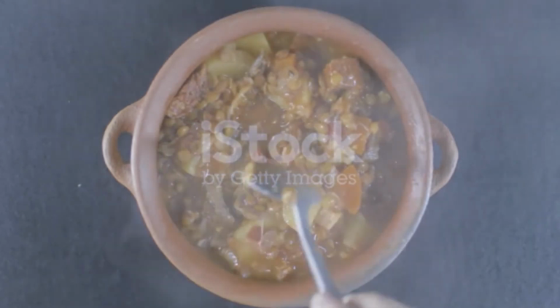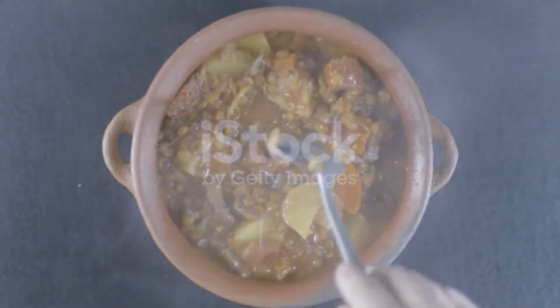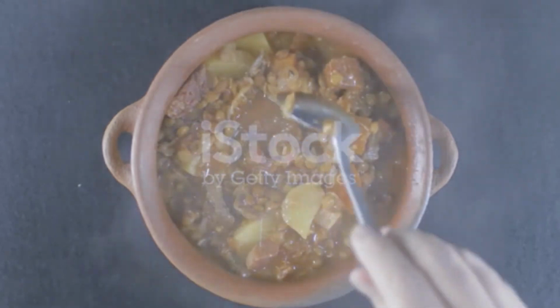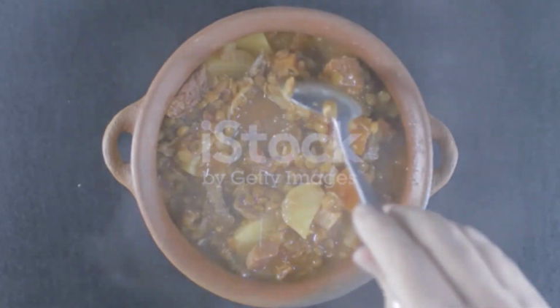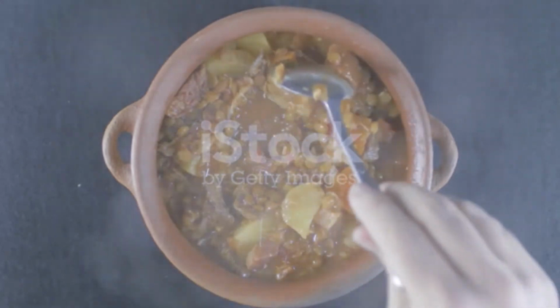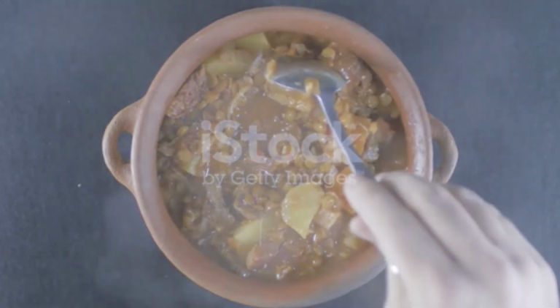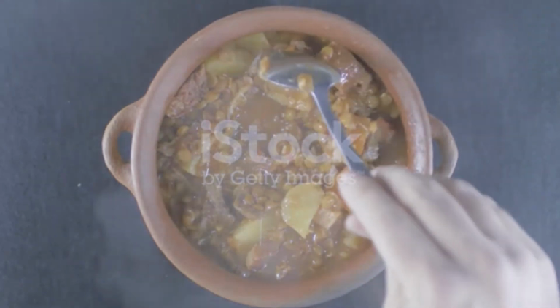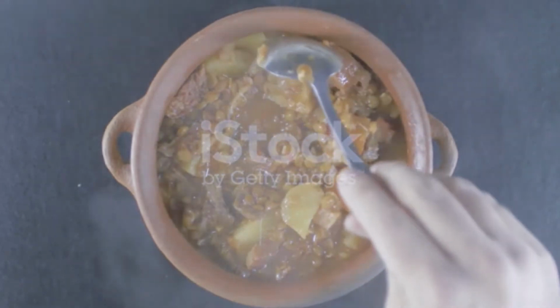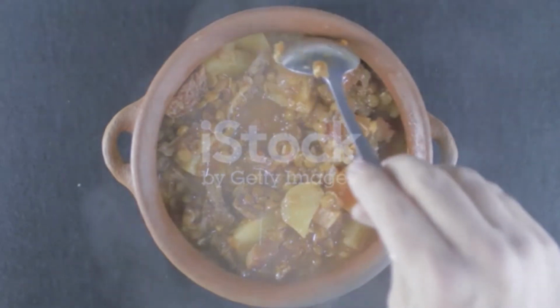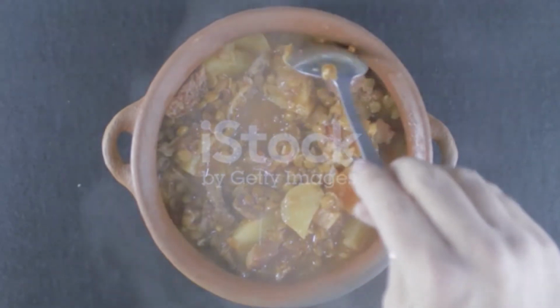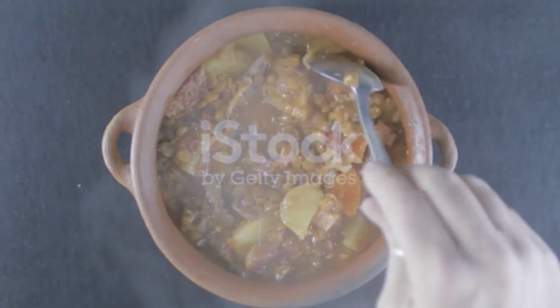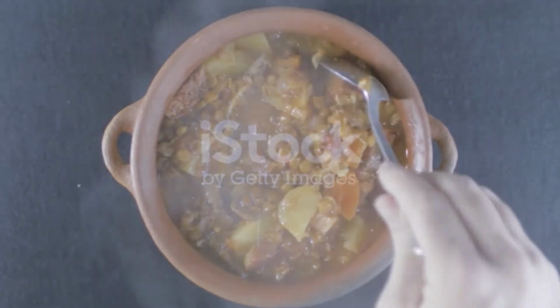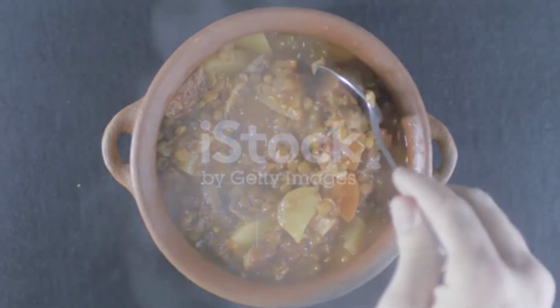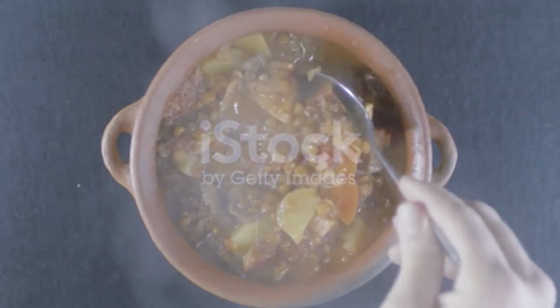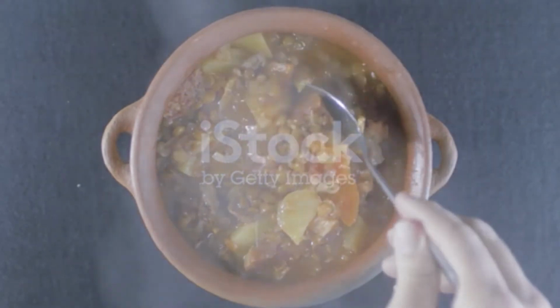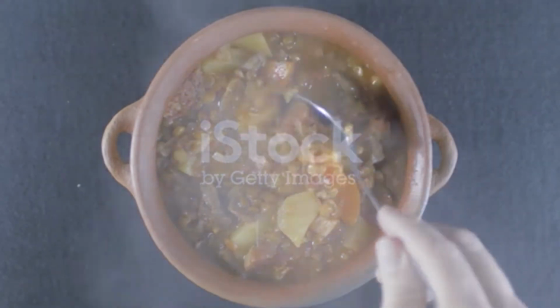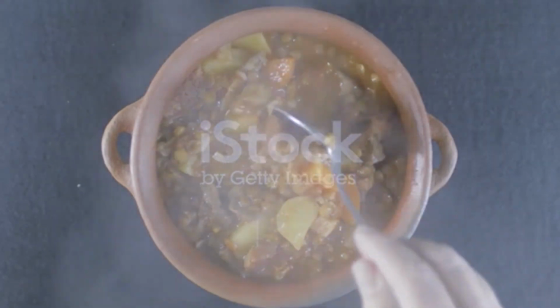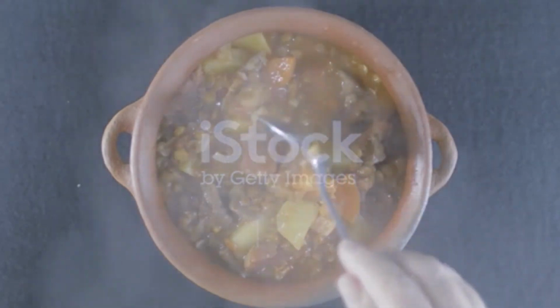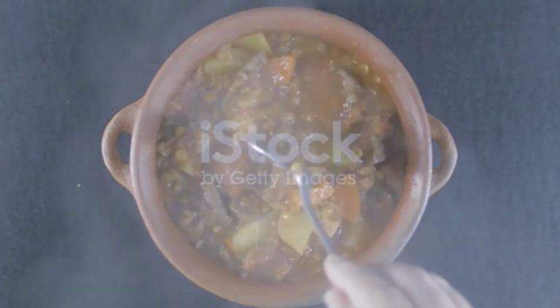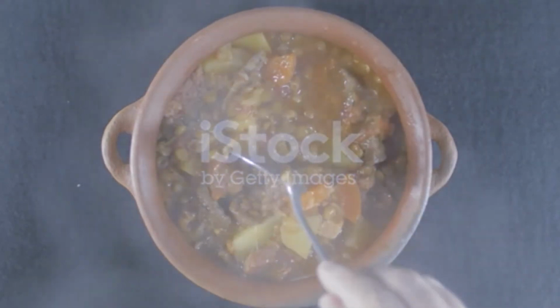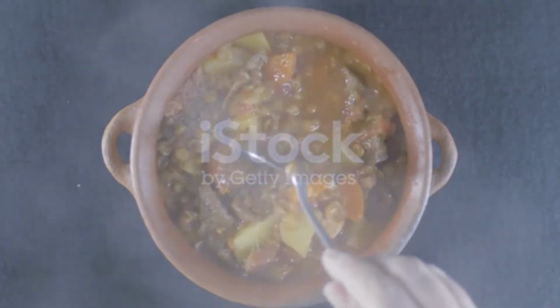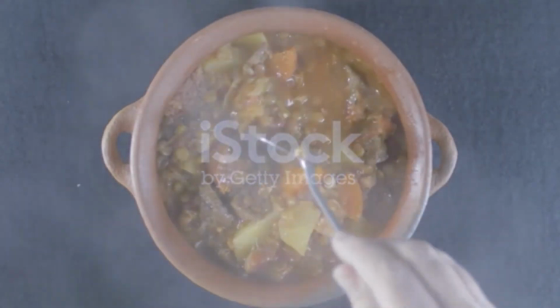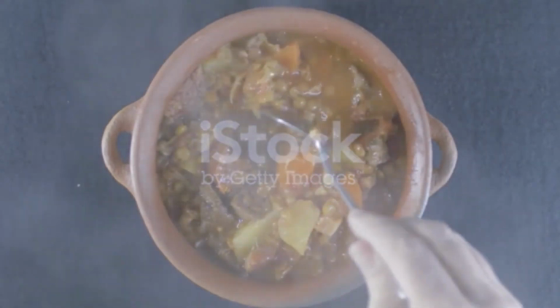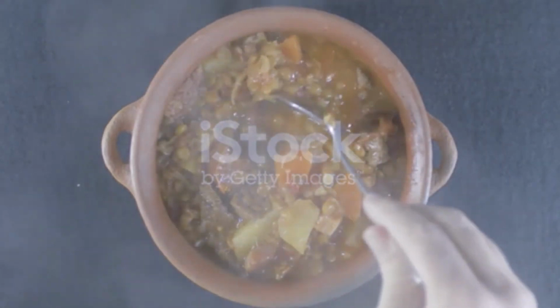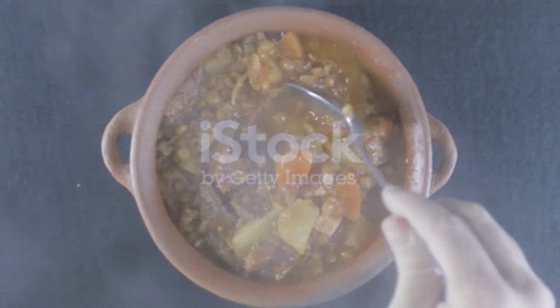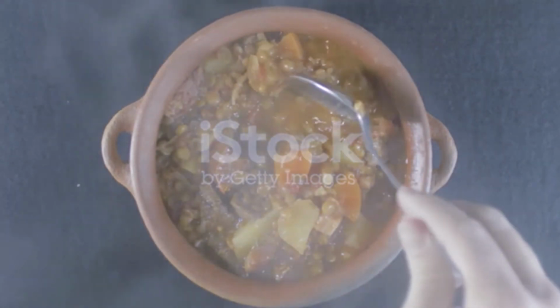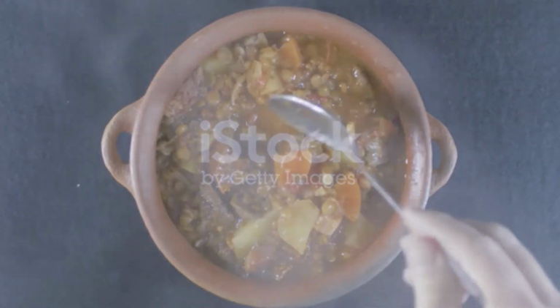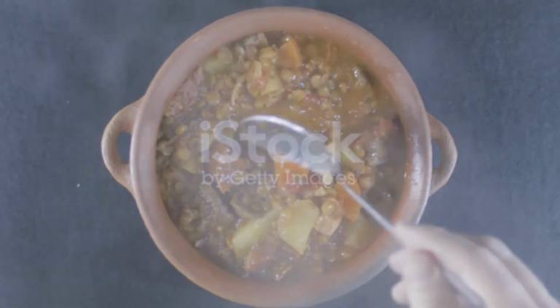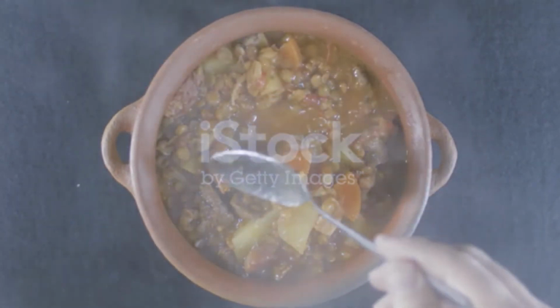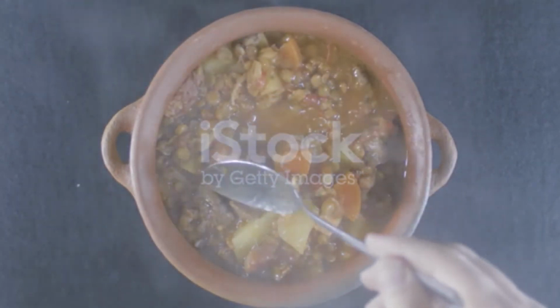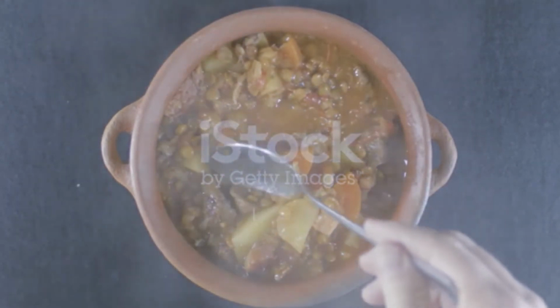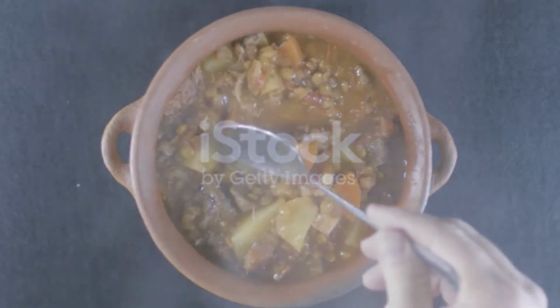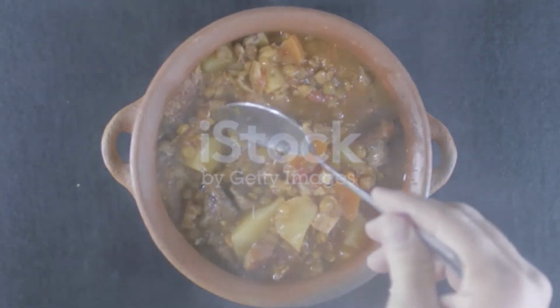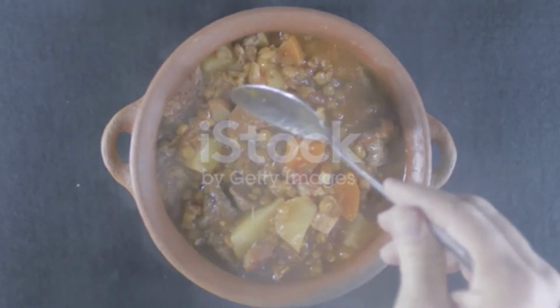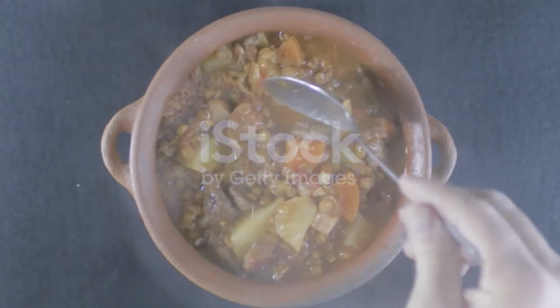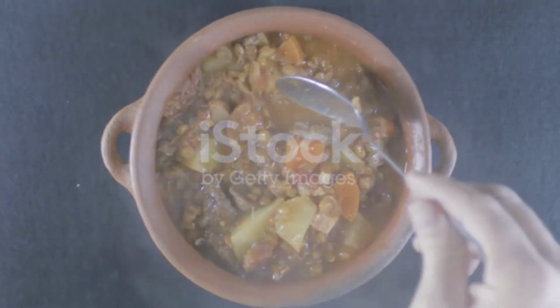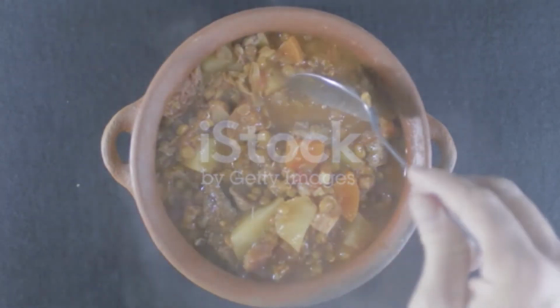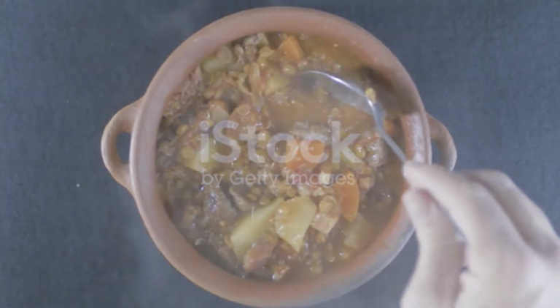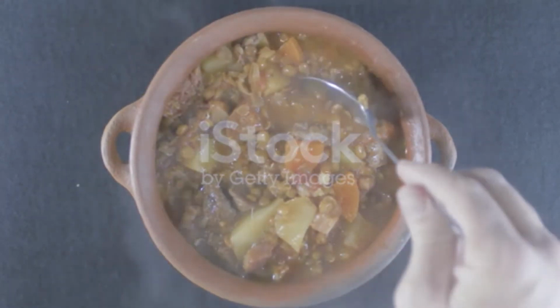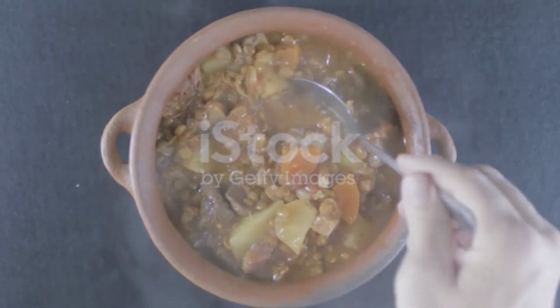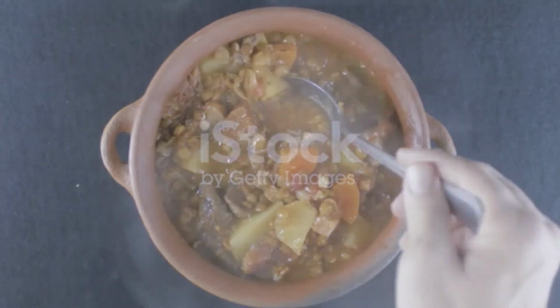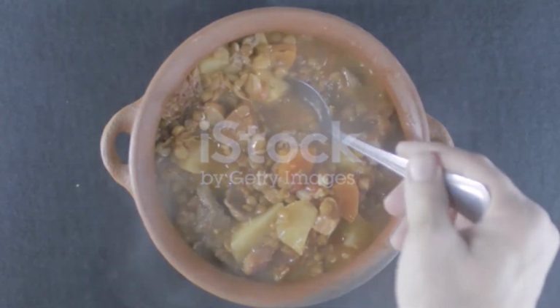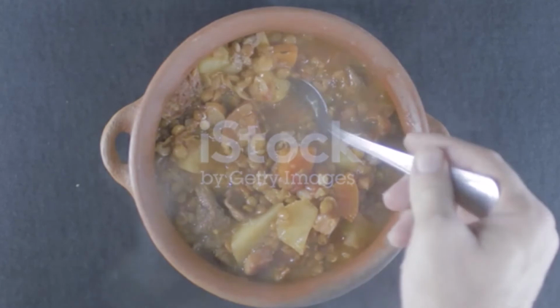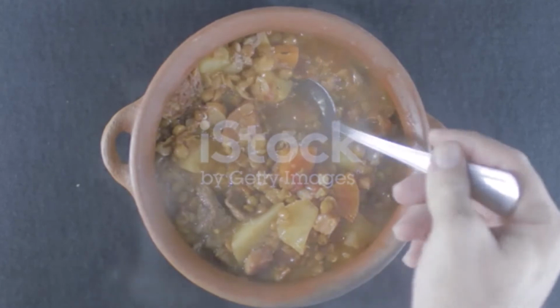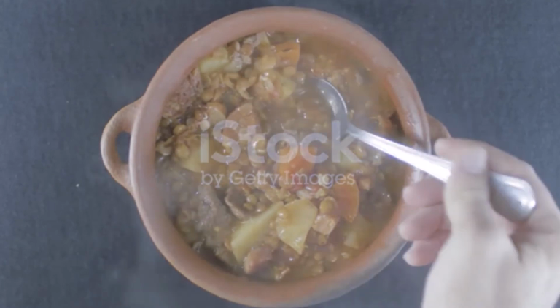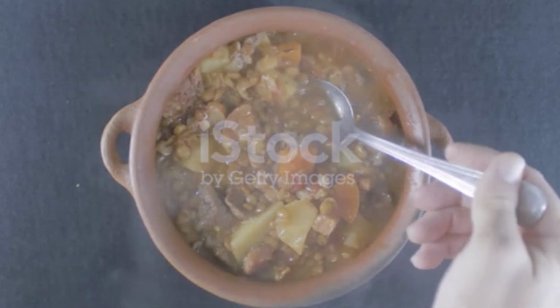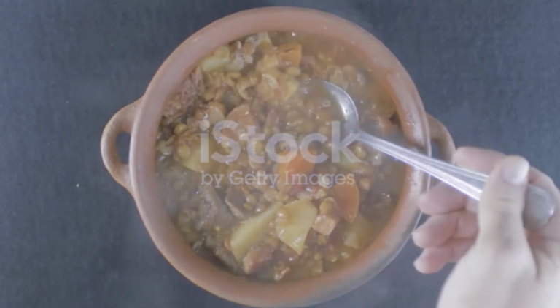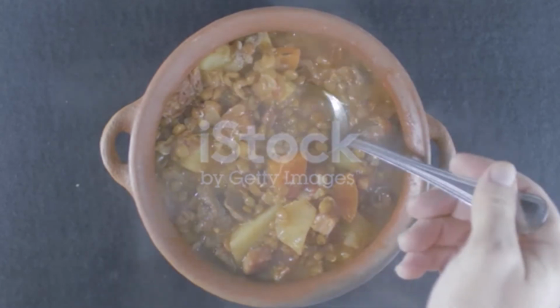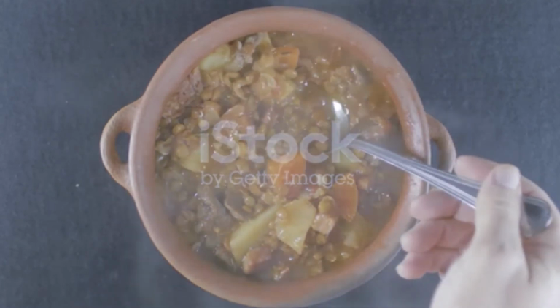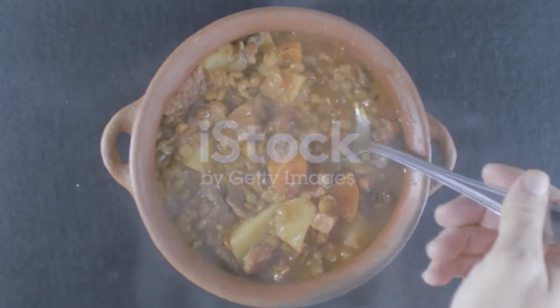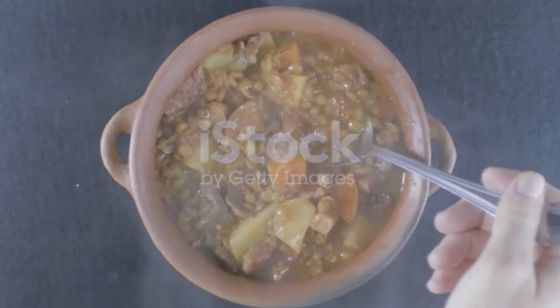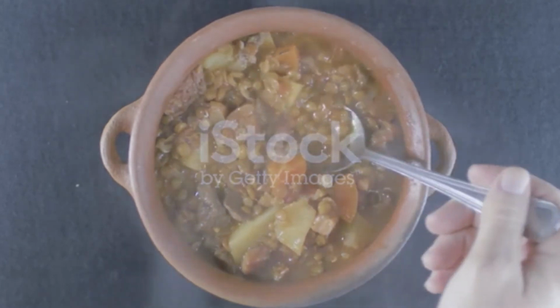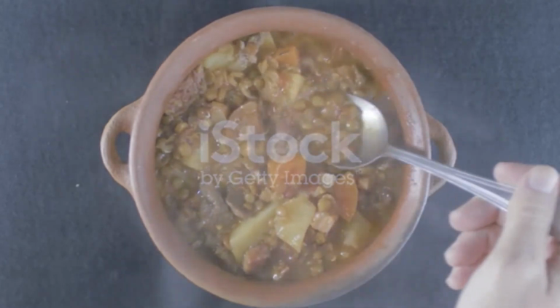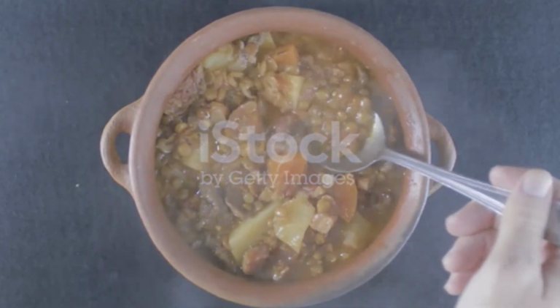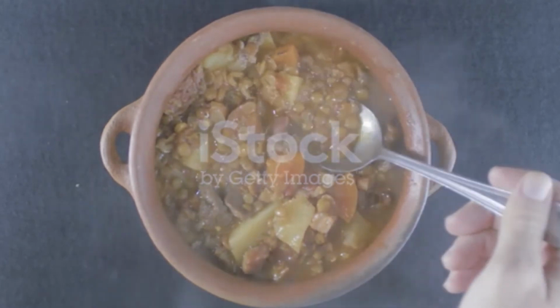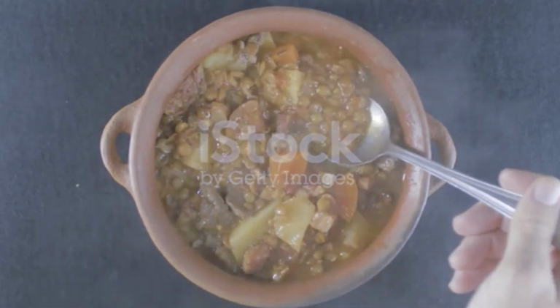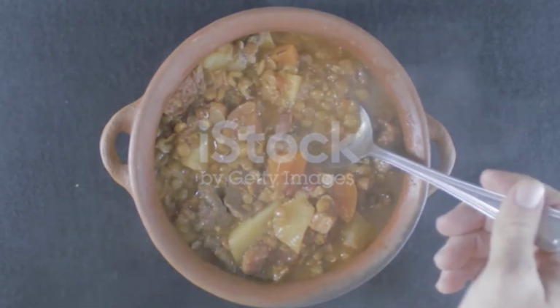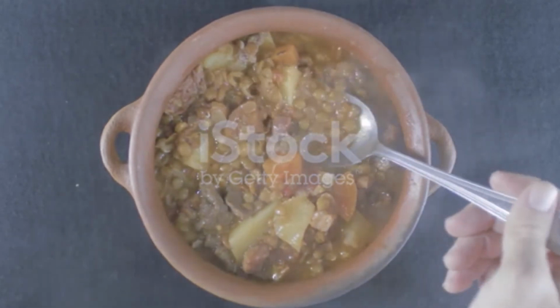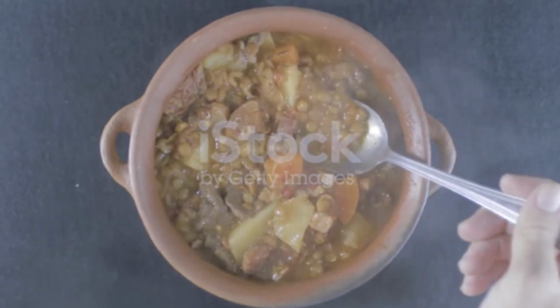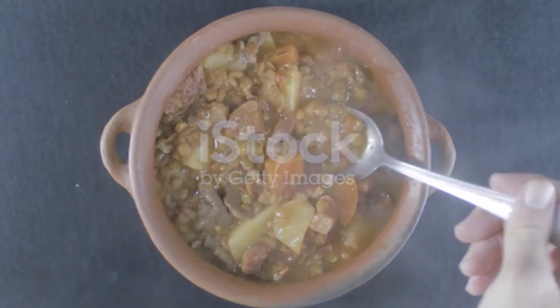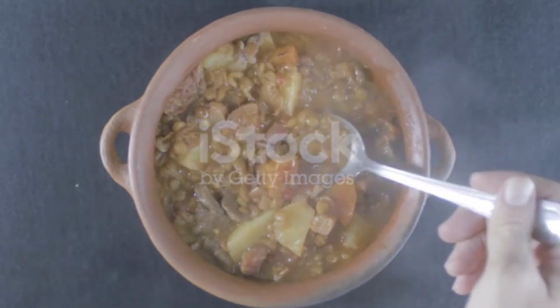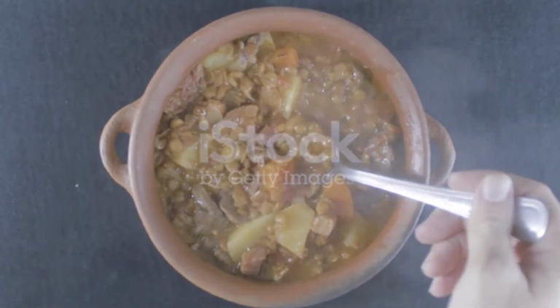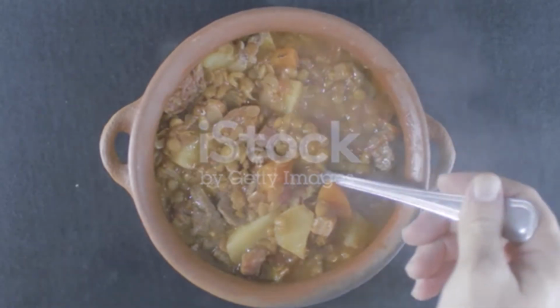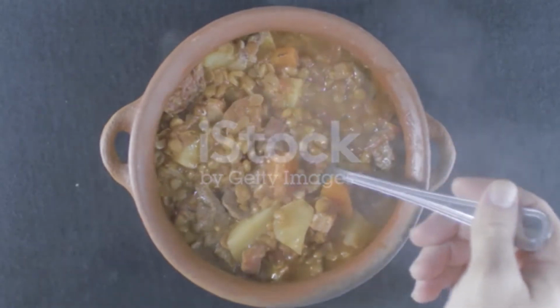Place whole sausages into the pot and stir. Cook until sausages are cooked through, about 15 minutes.